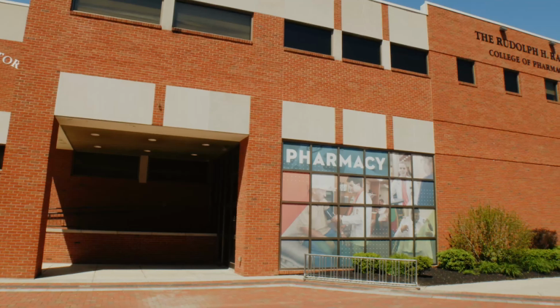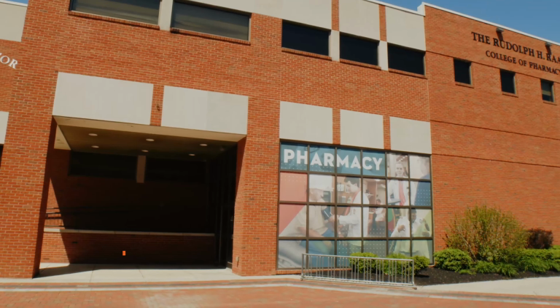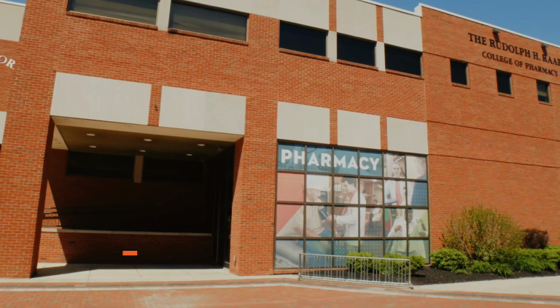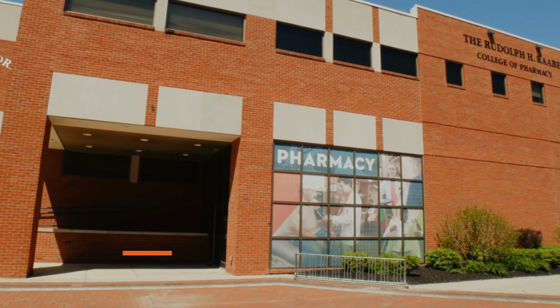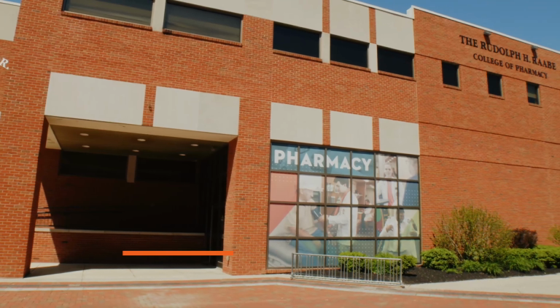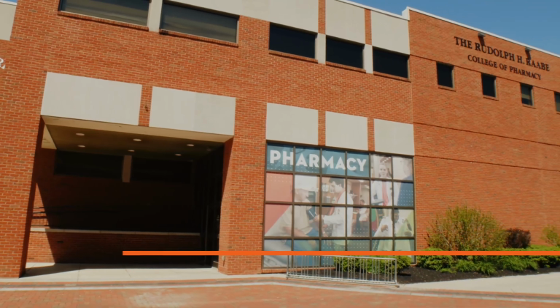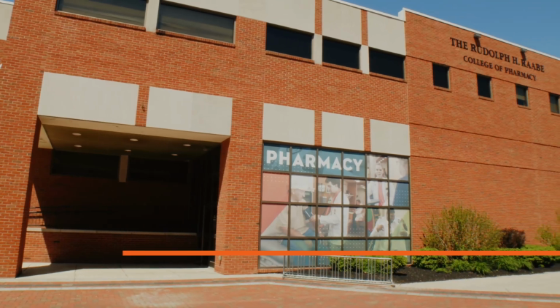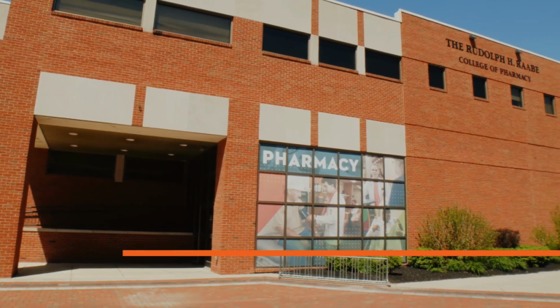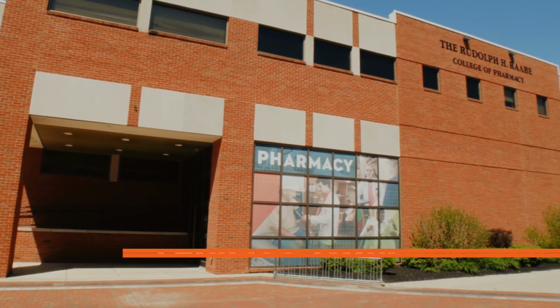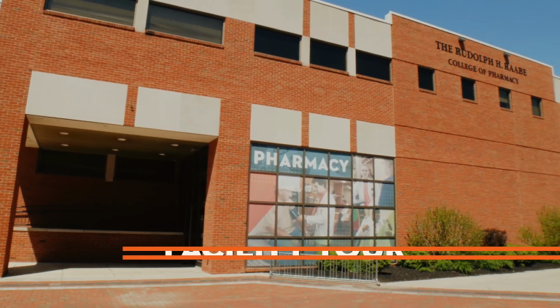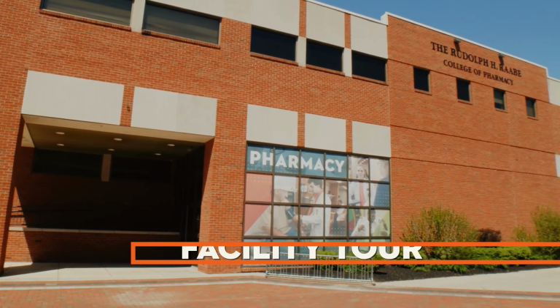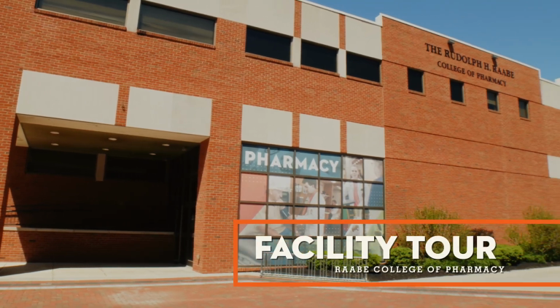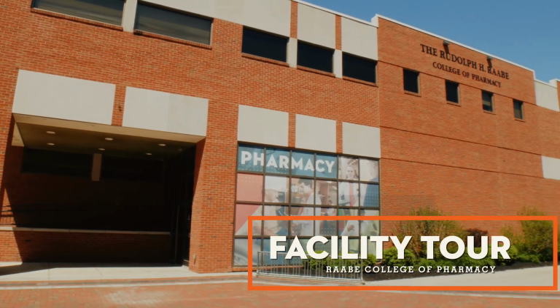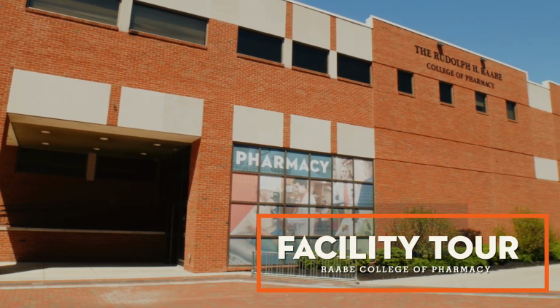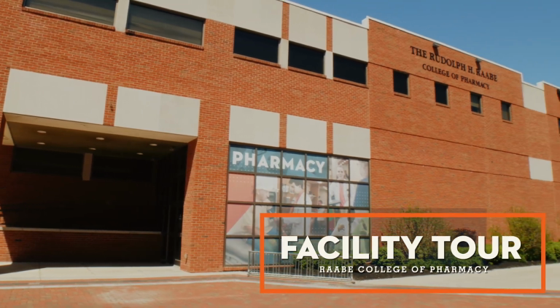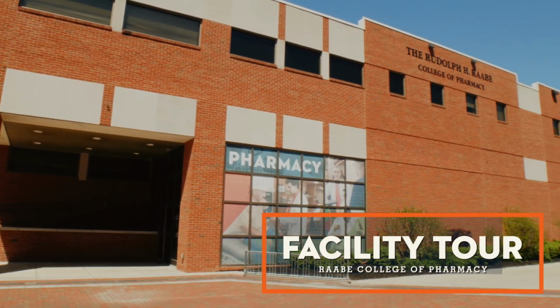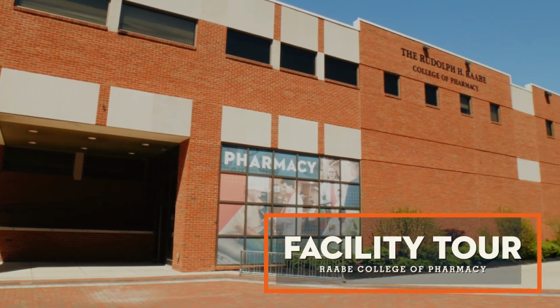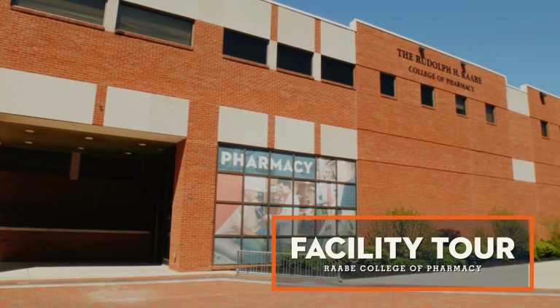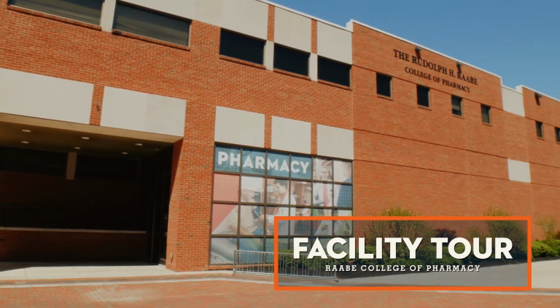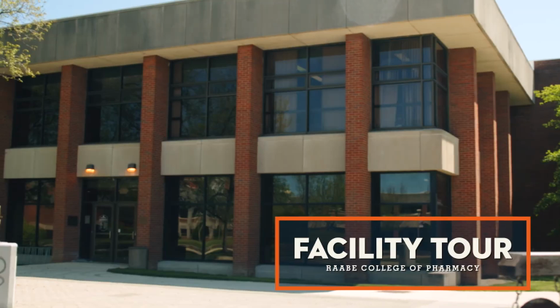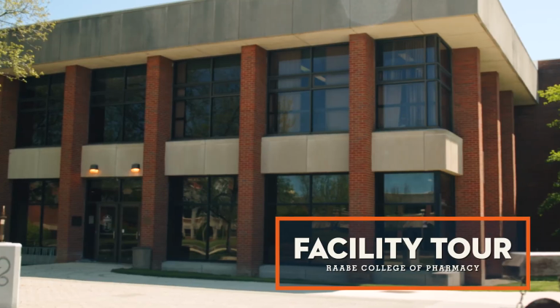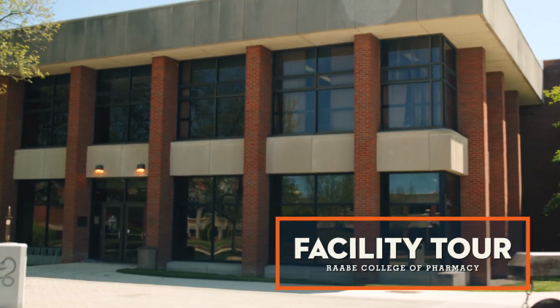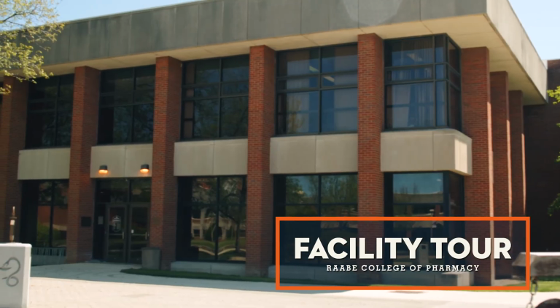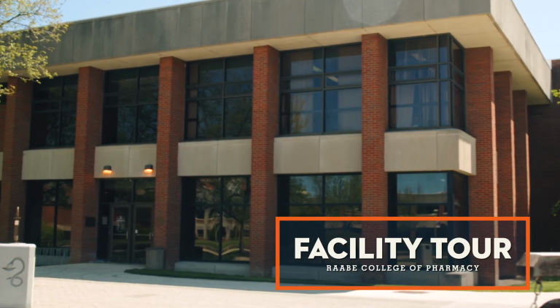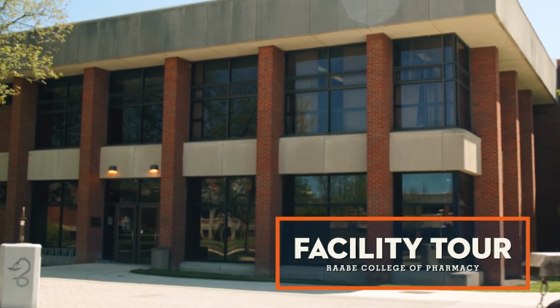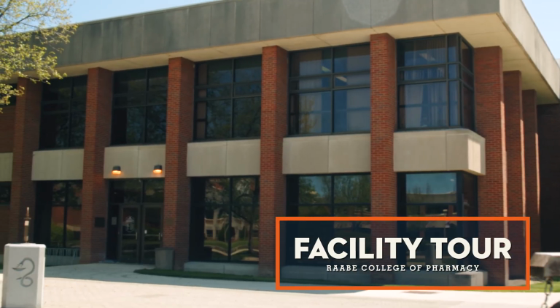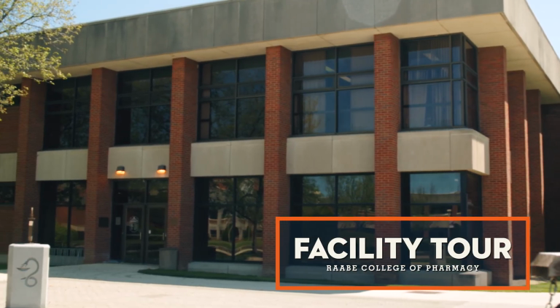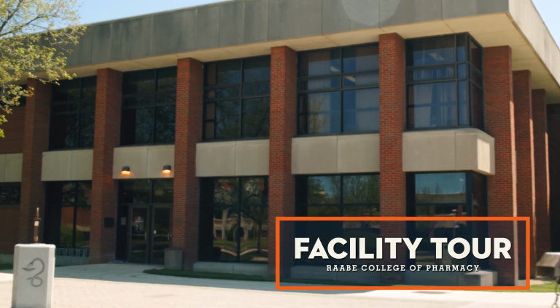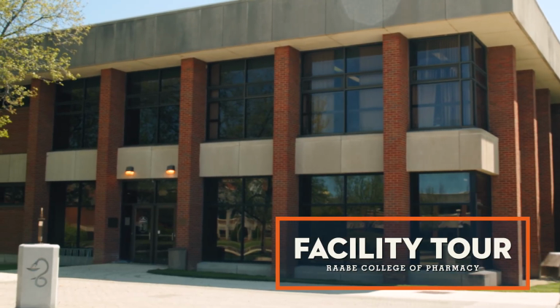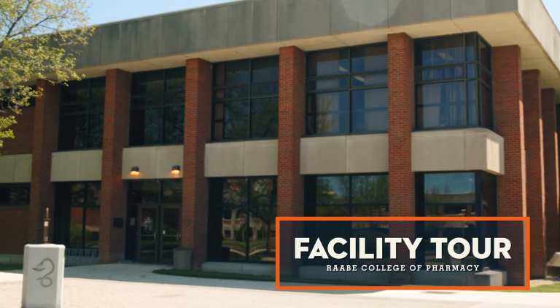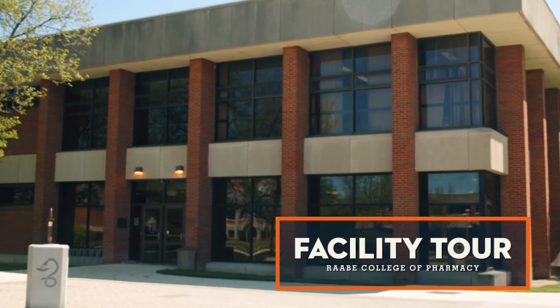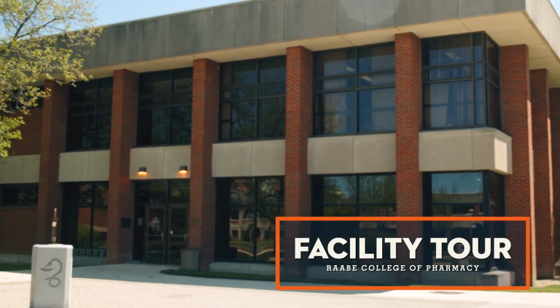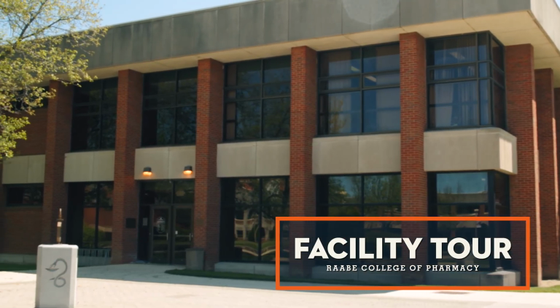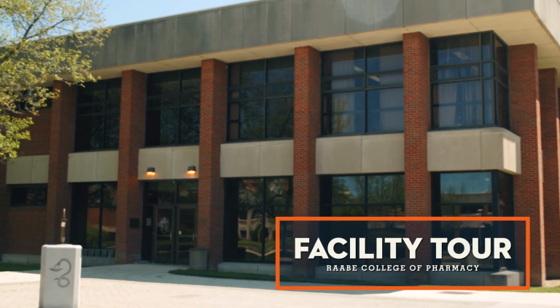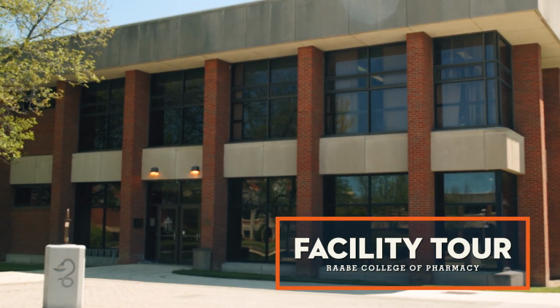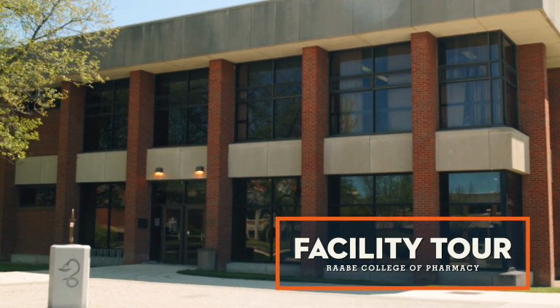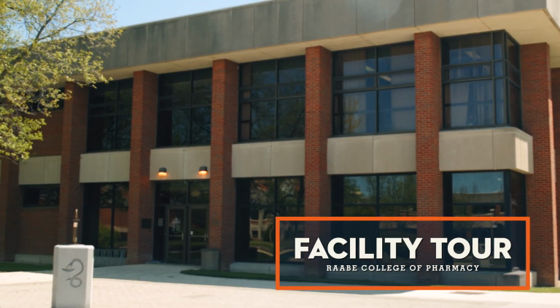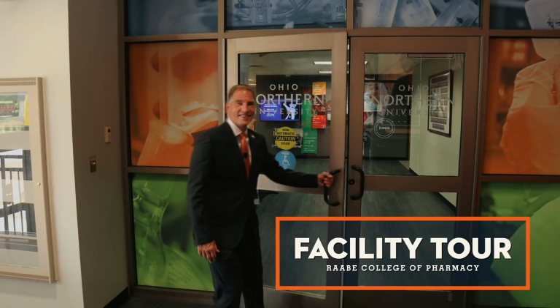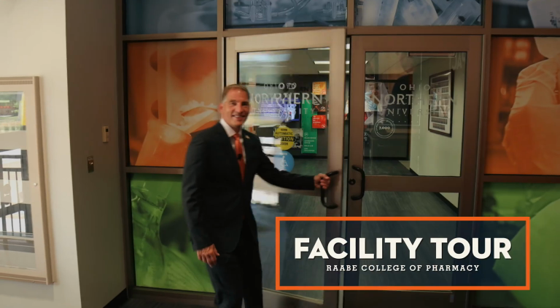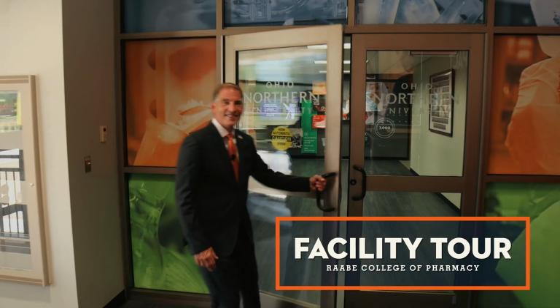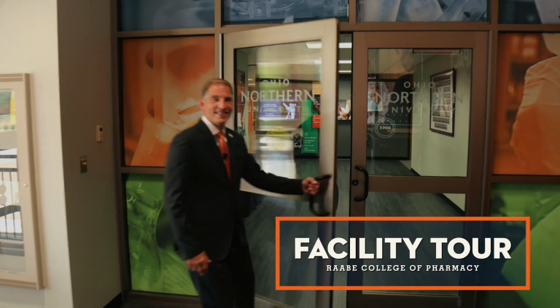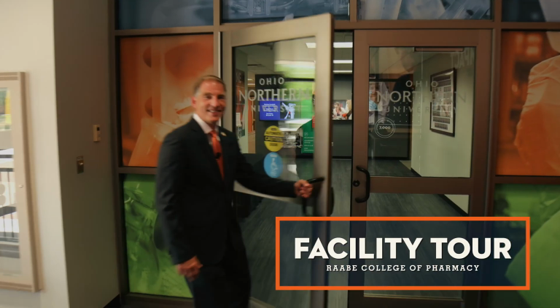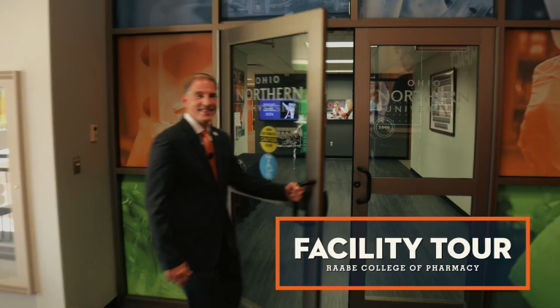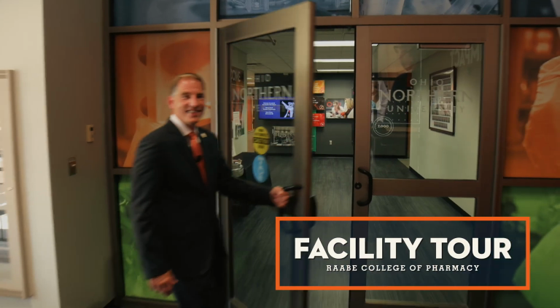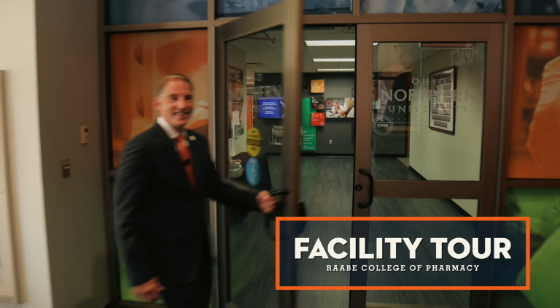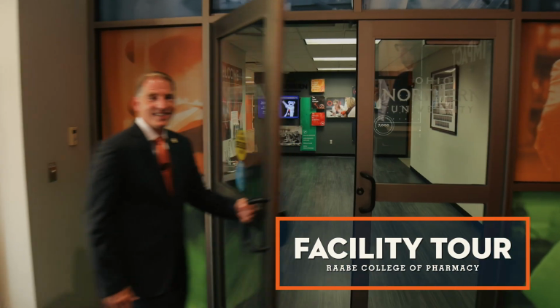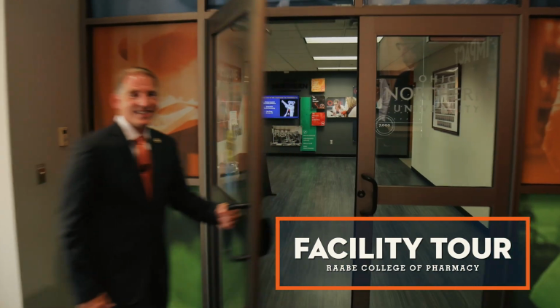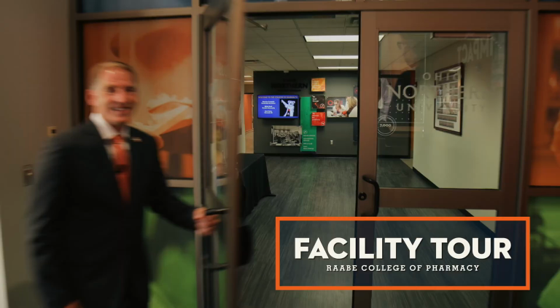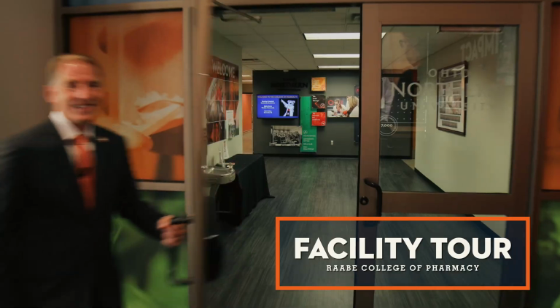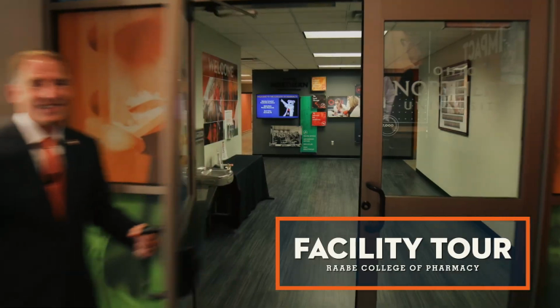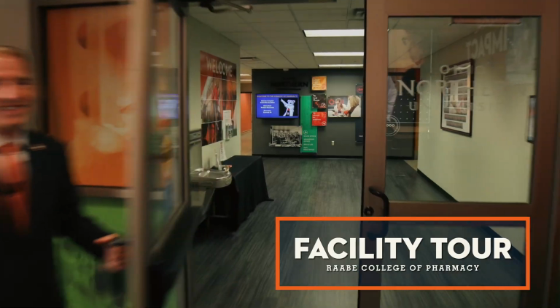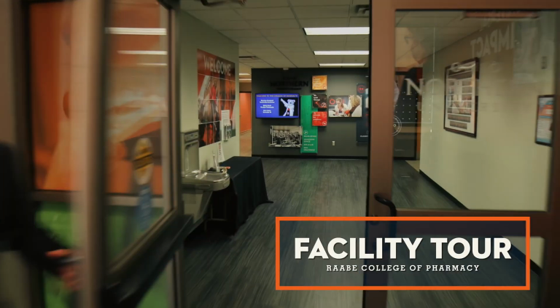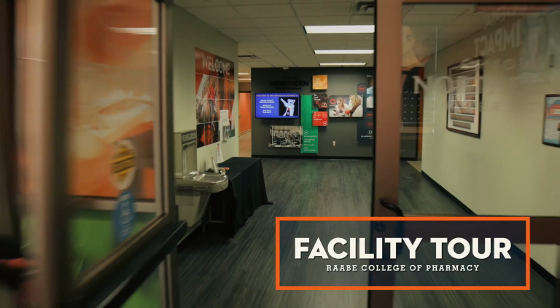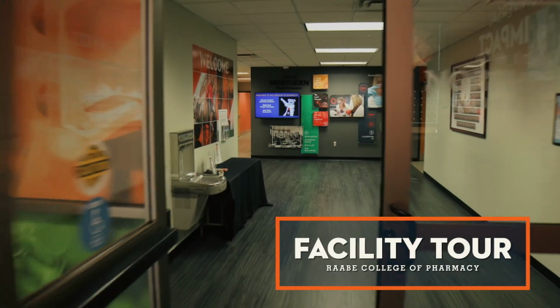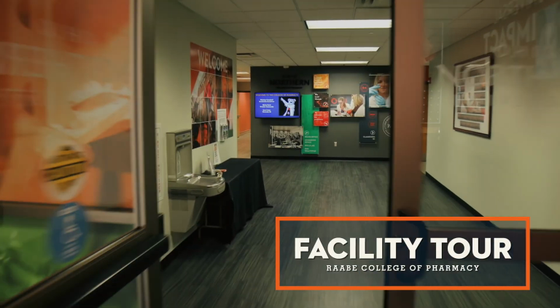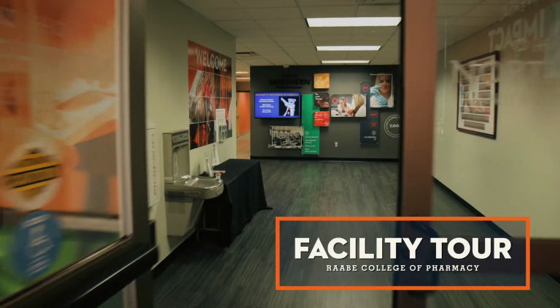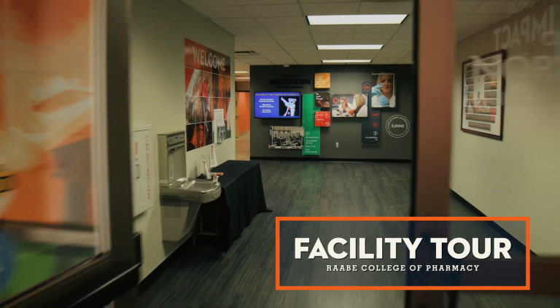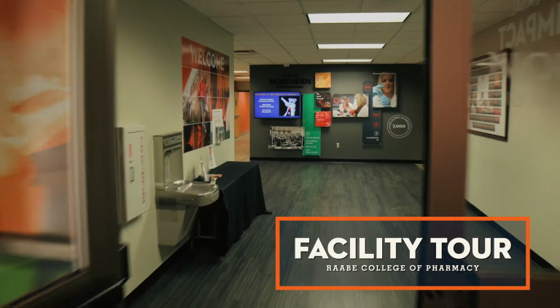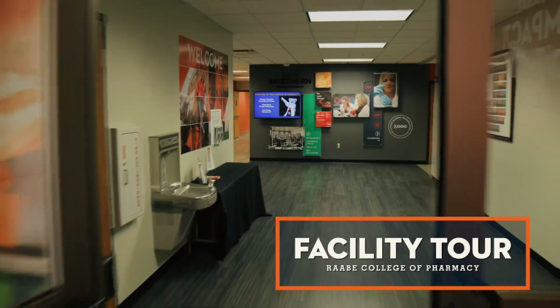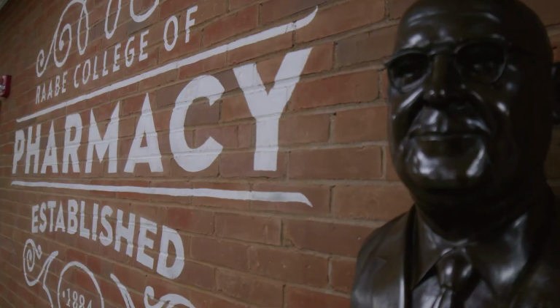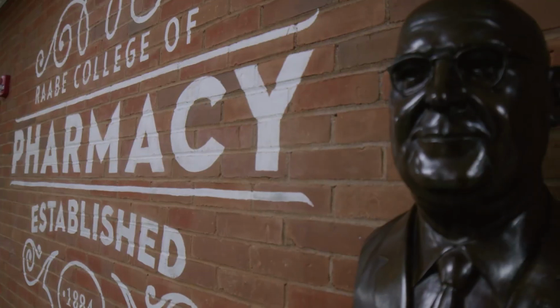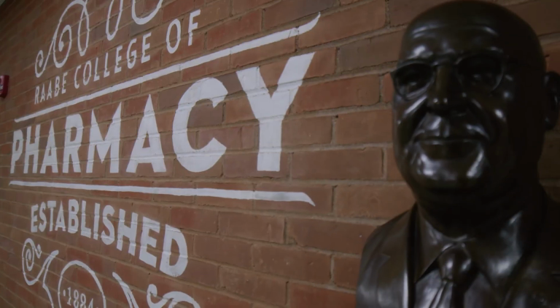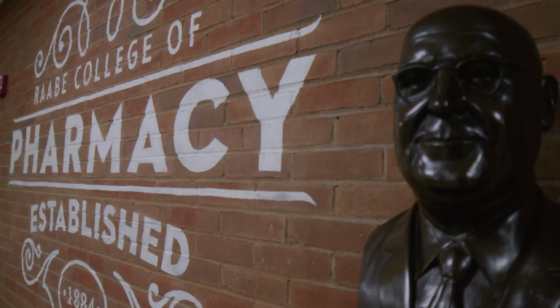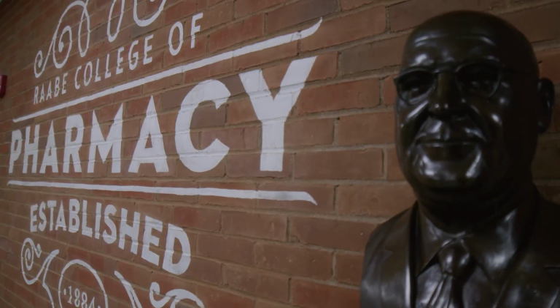Built in 1966, the Robertson Evans Pharmacy Building is home to Ohio Northern University's pharmacy program.